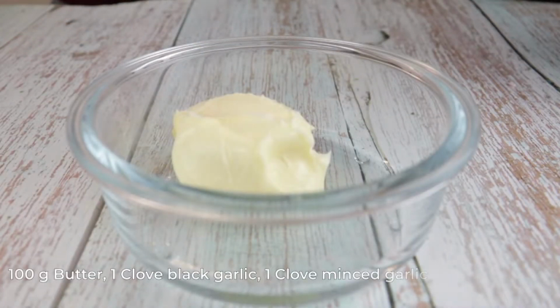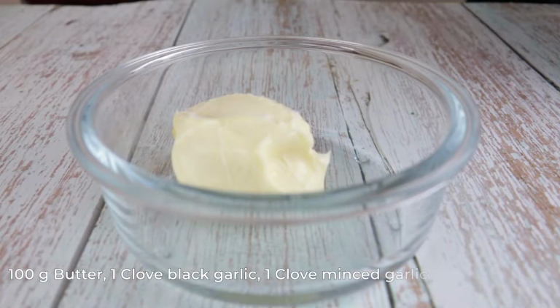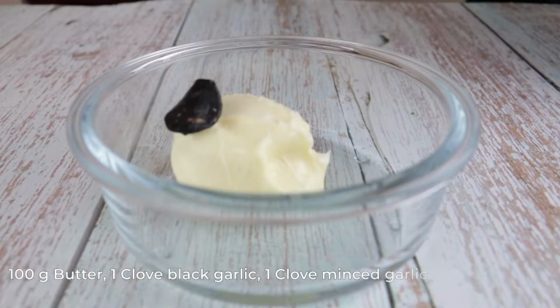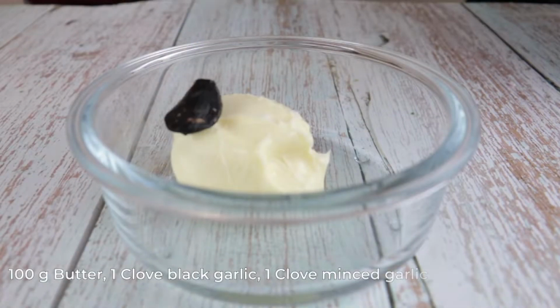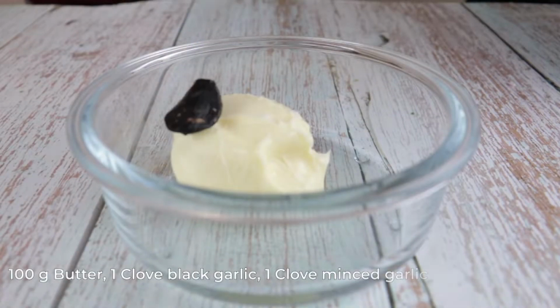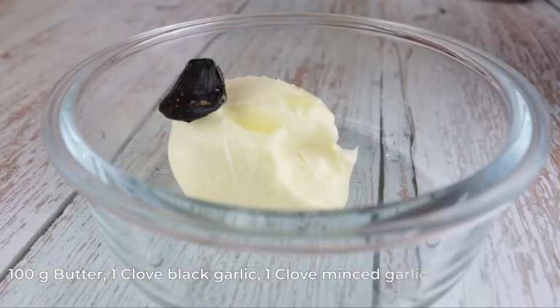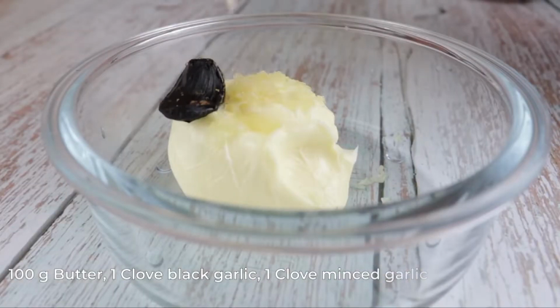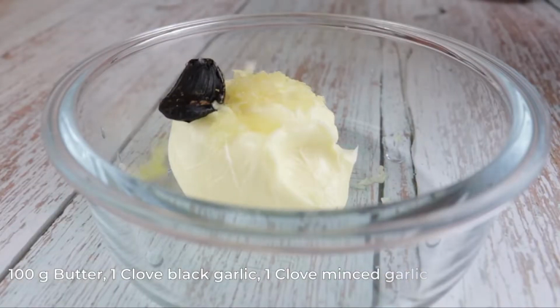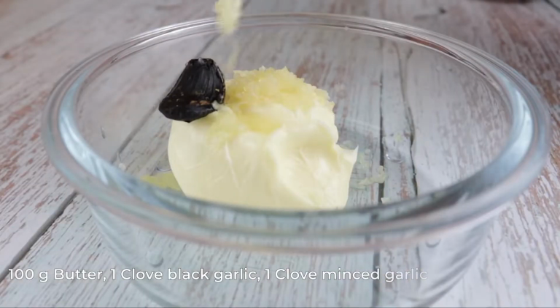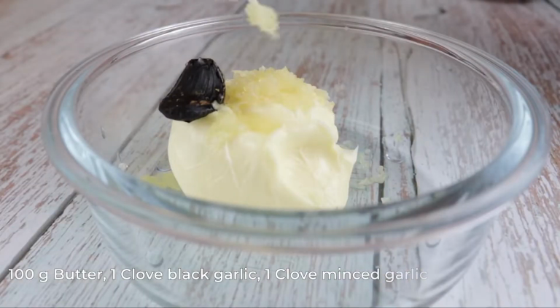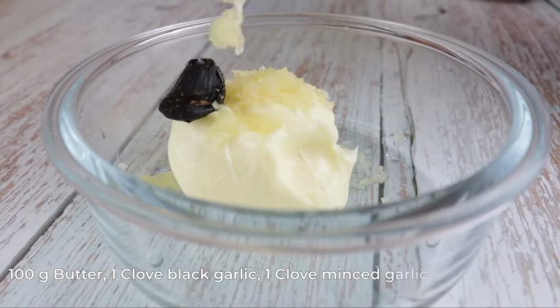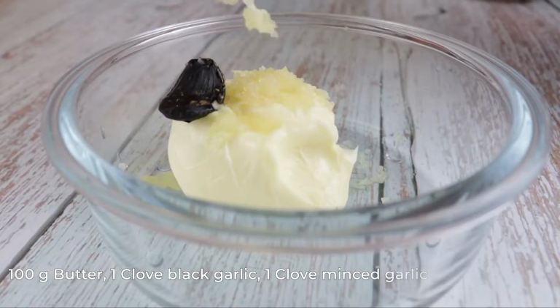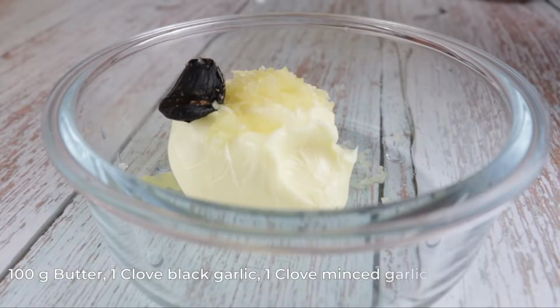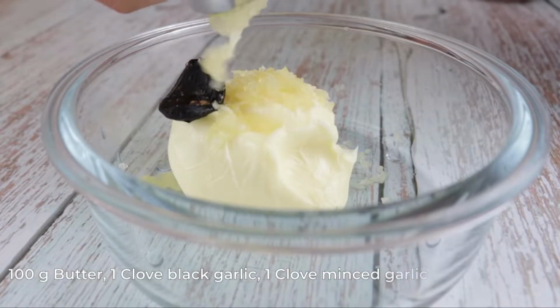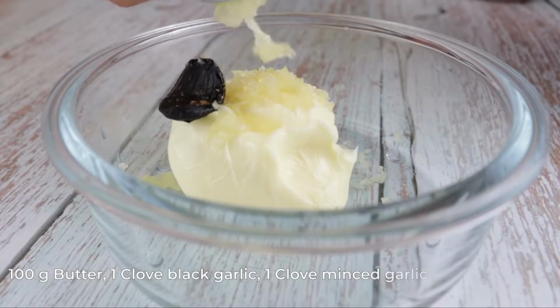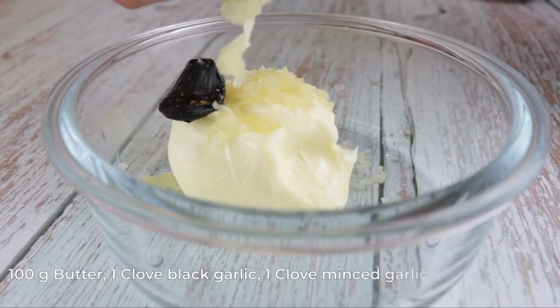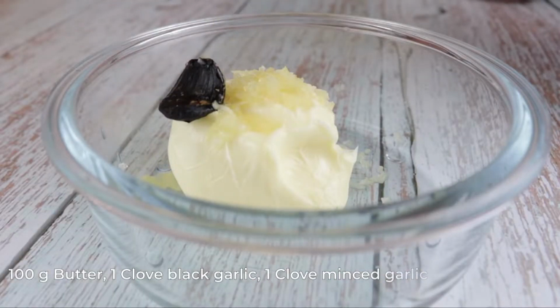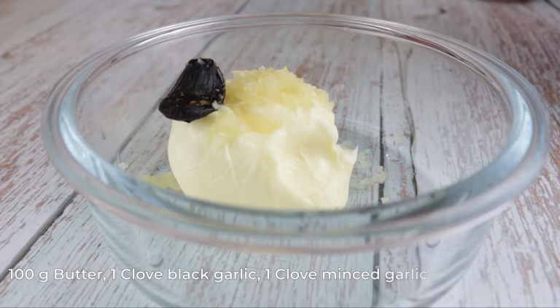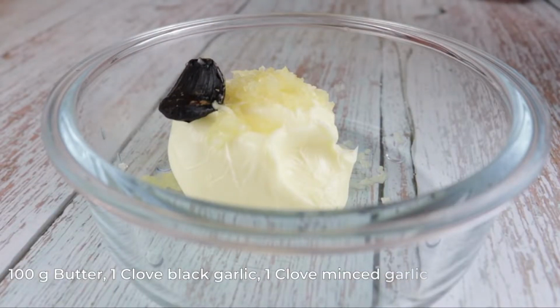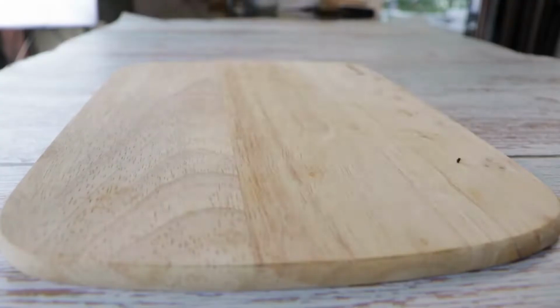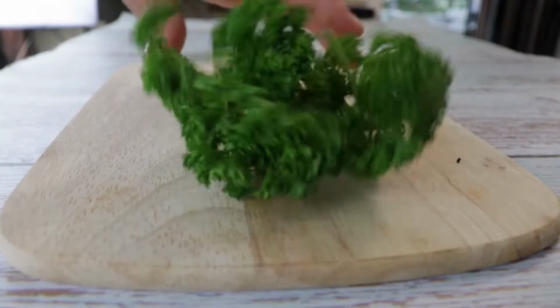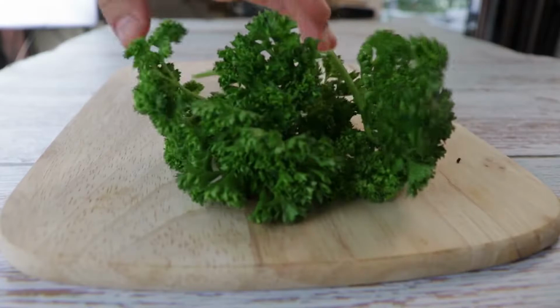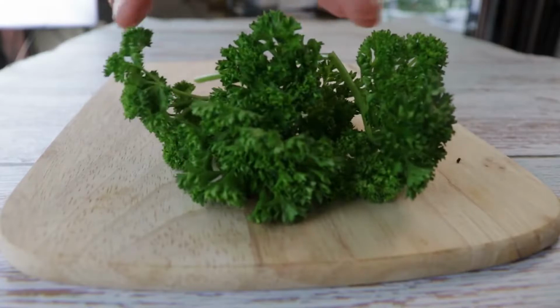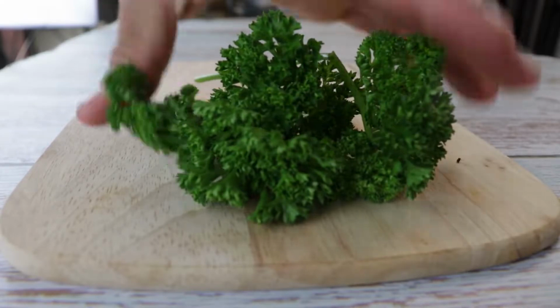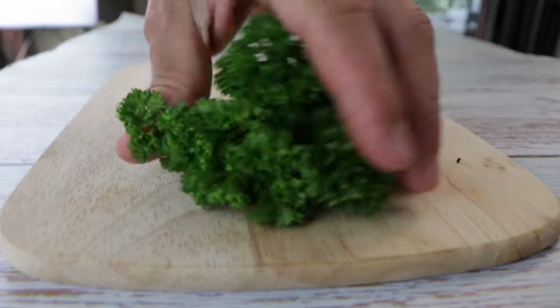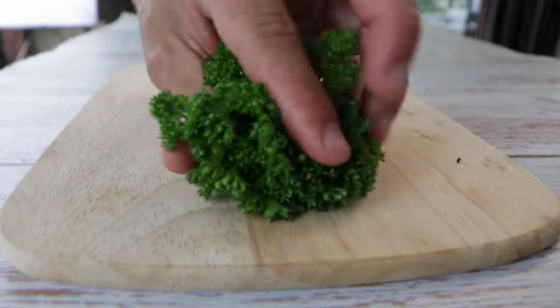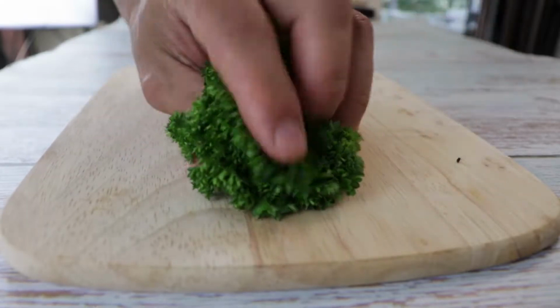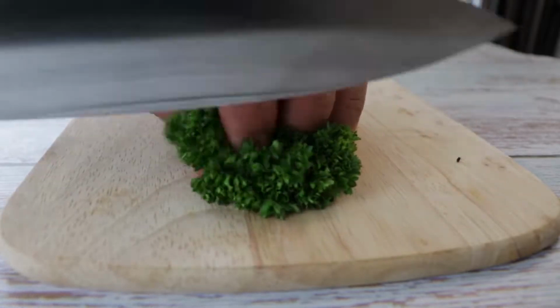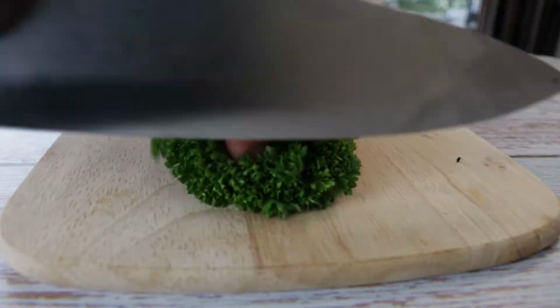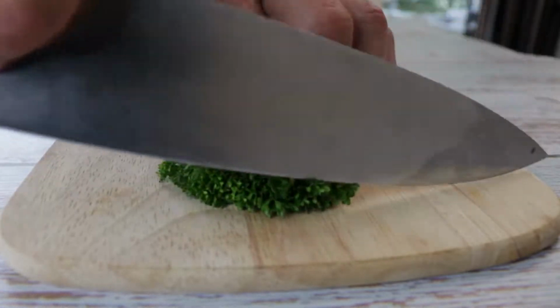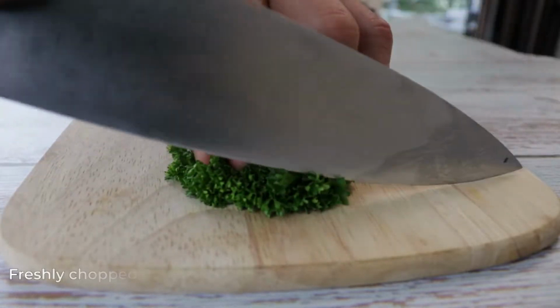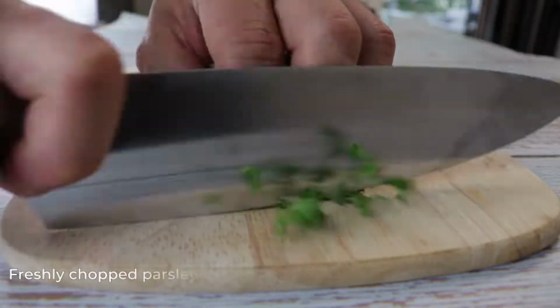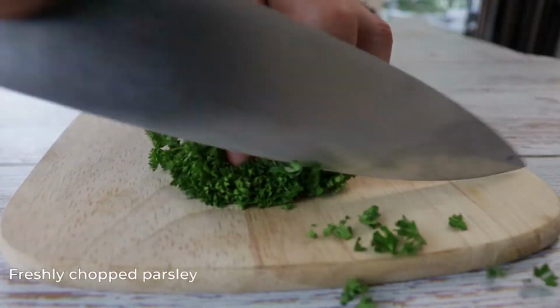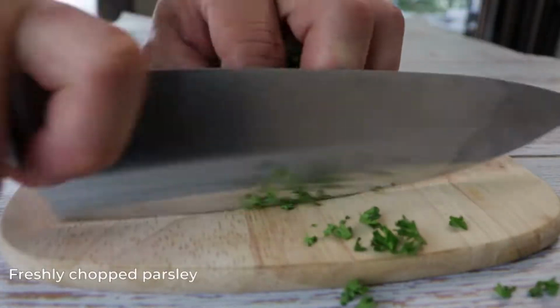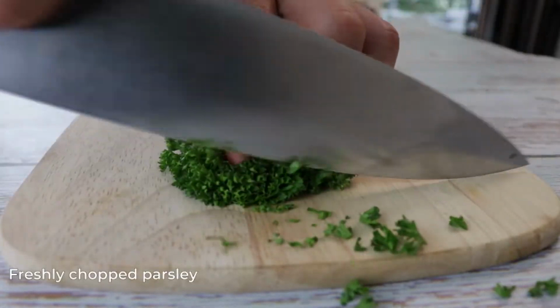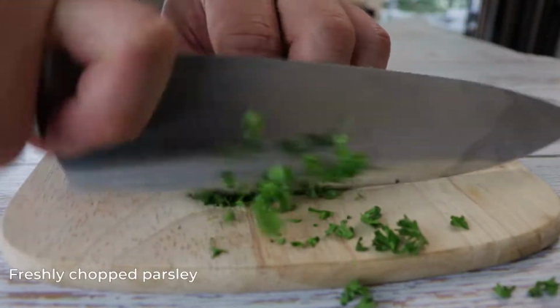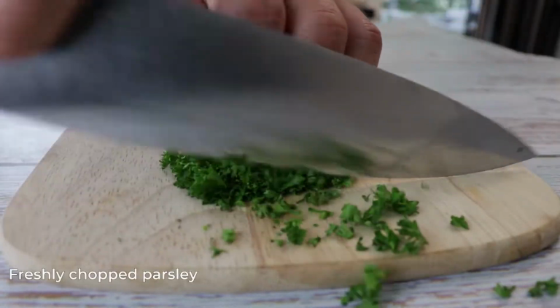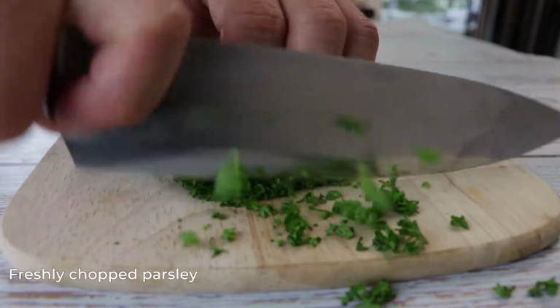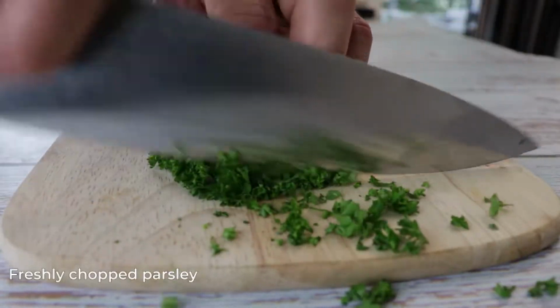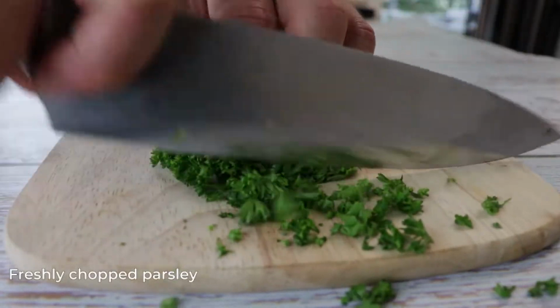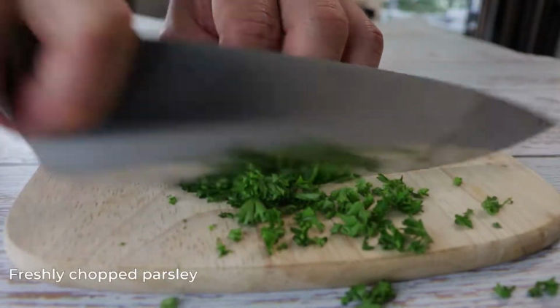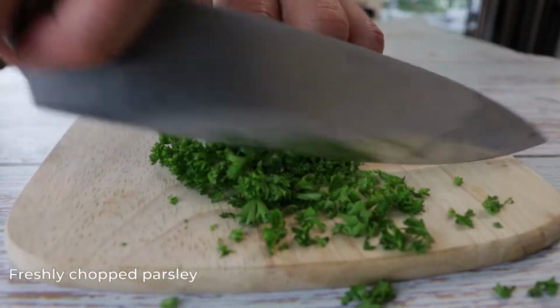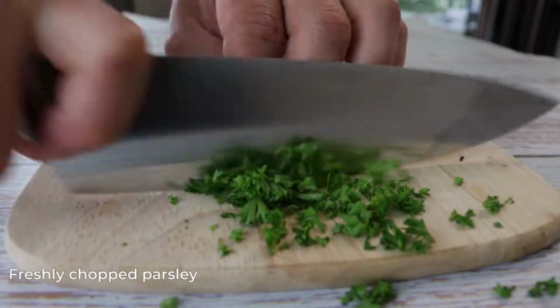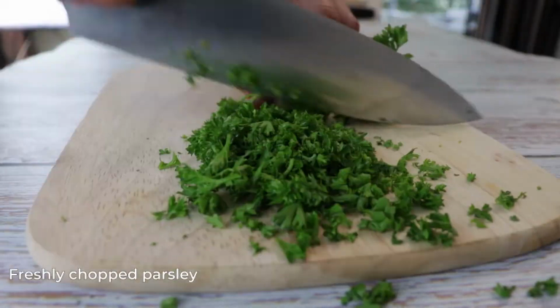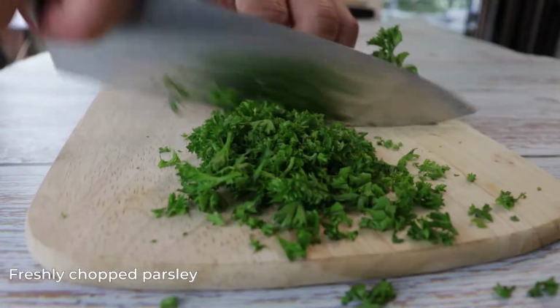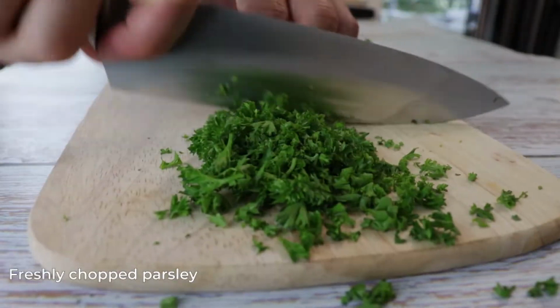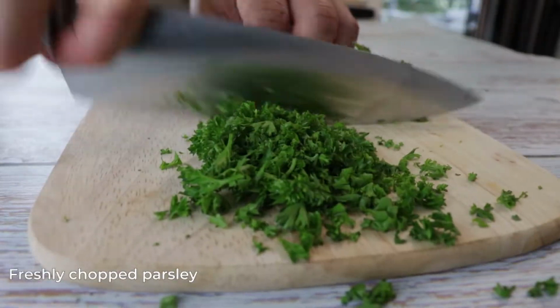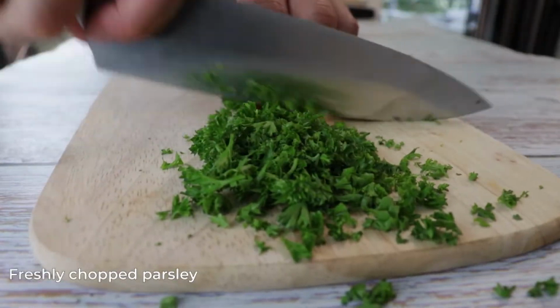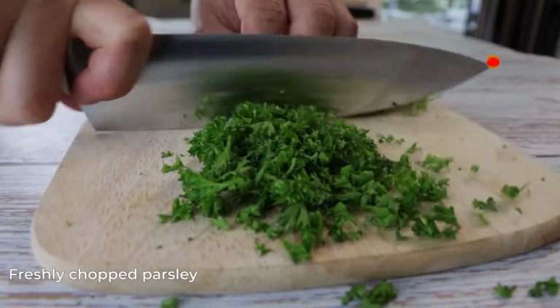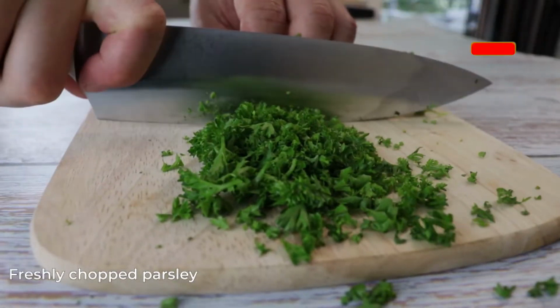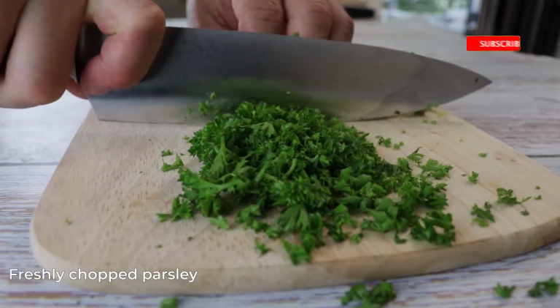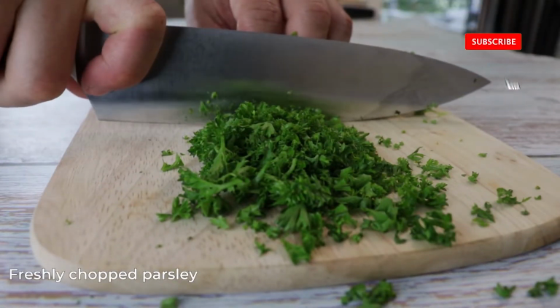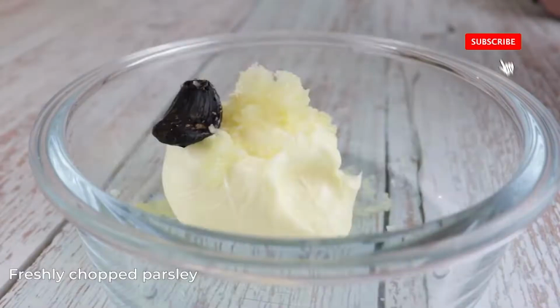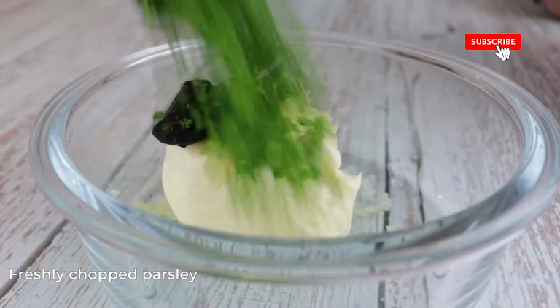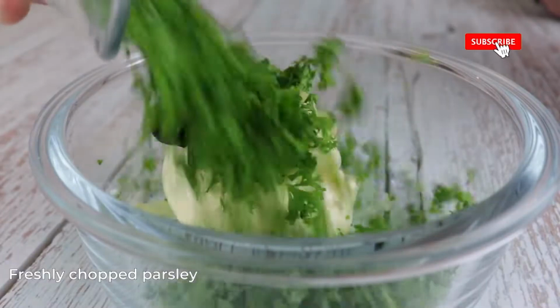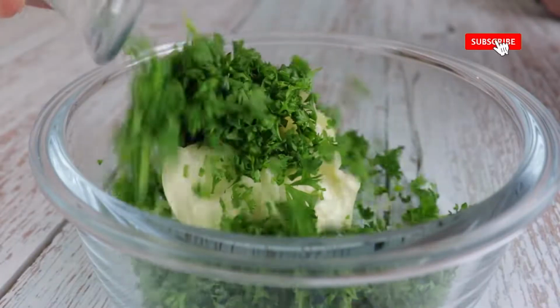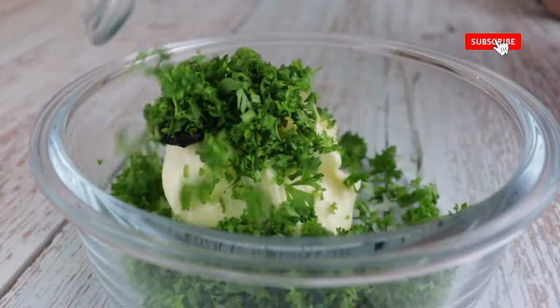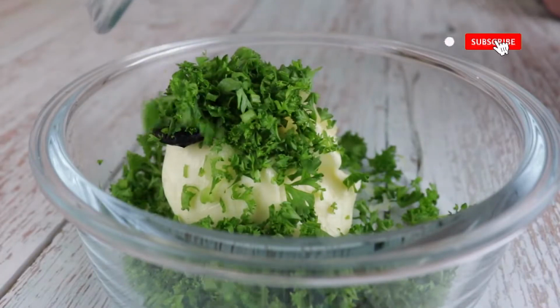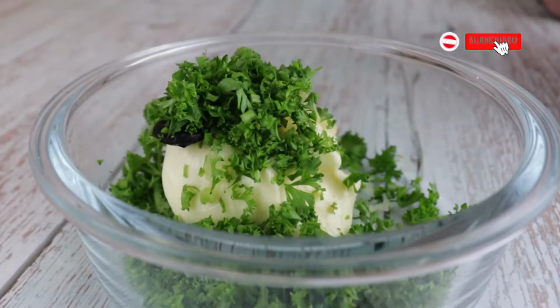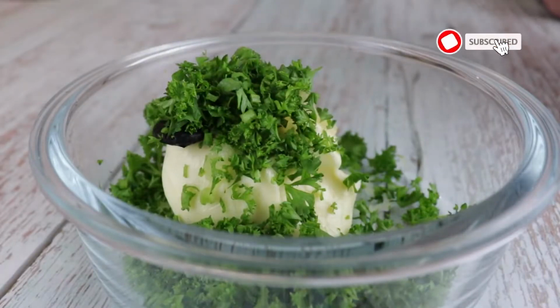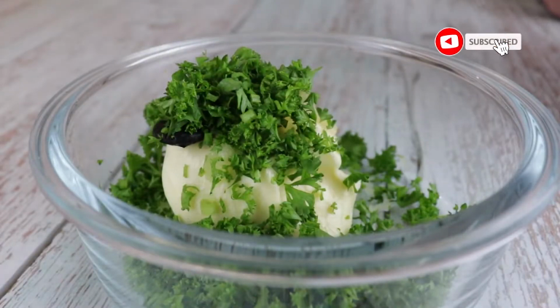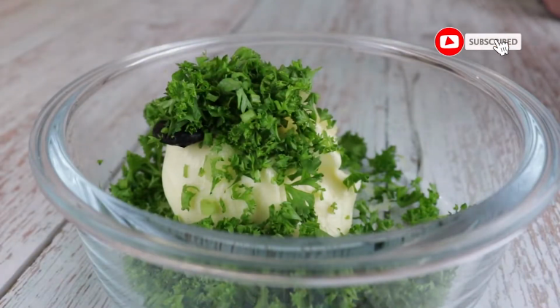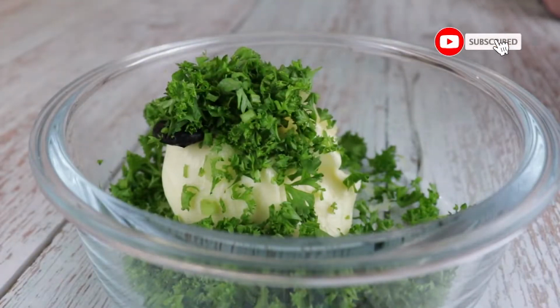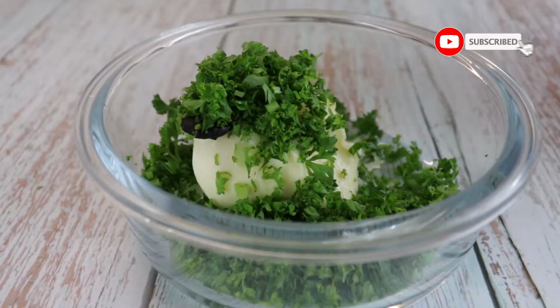In a bowl add 100g butter, a globe of black garlic and a globe of minced garlic. Chop 40g fresh parsley and mix it with the butter.